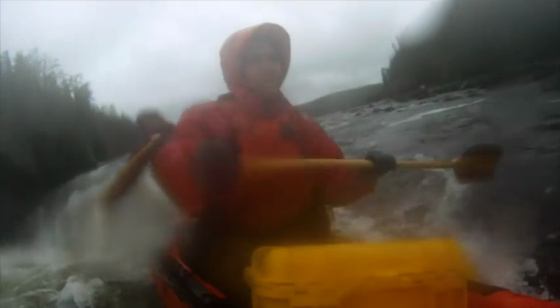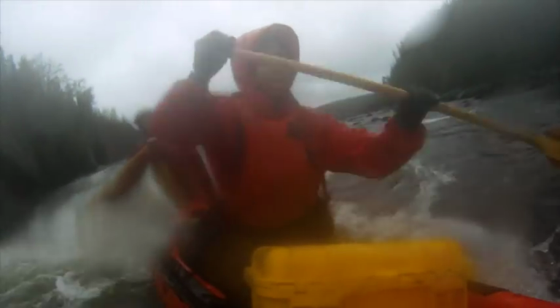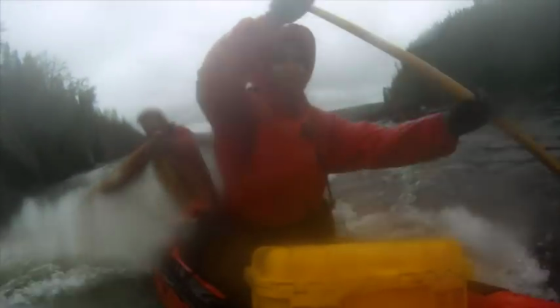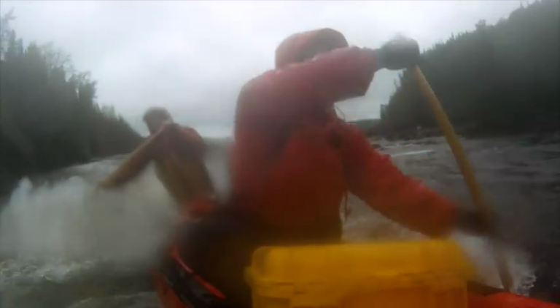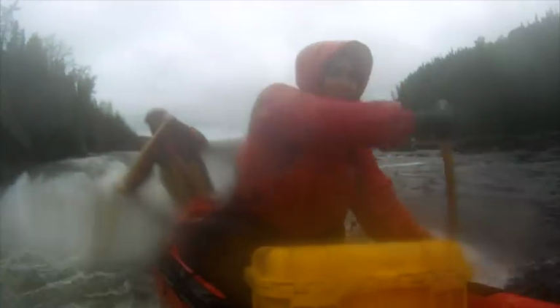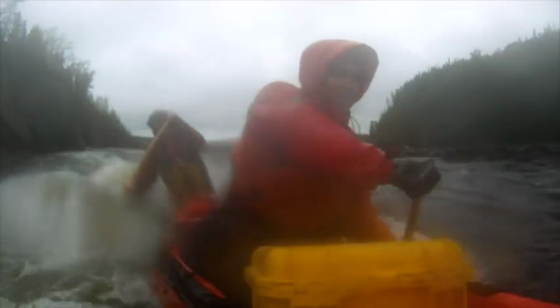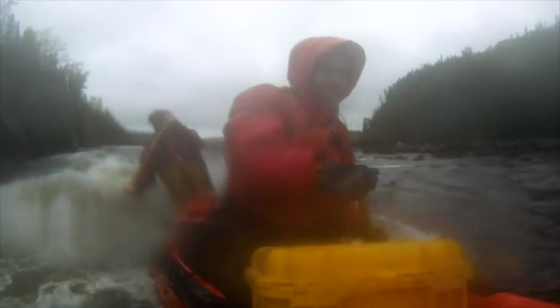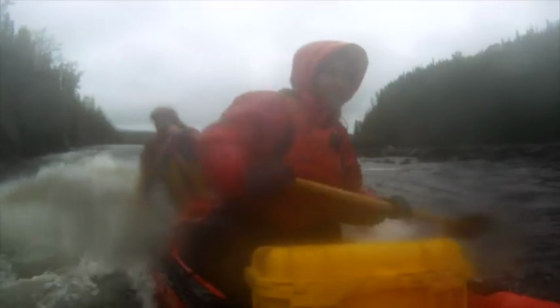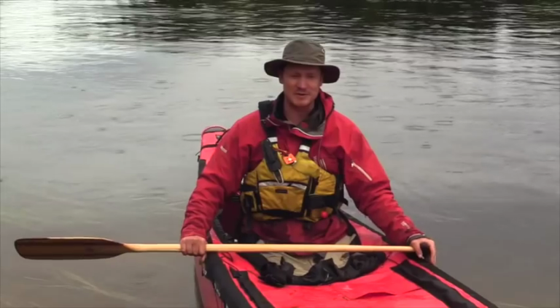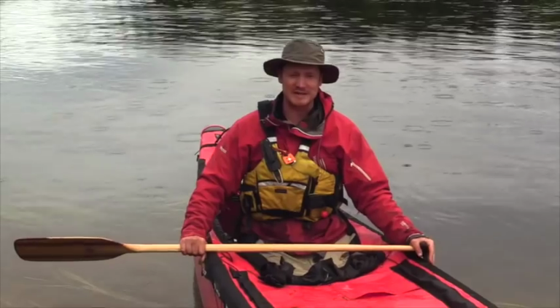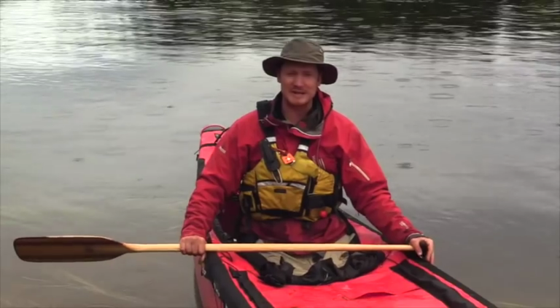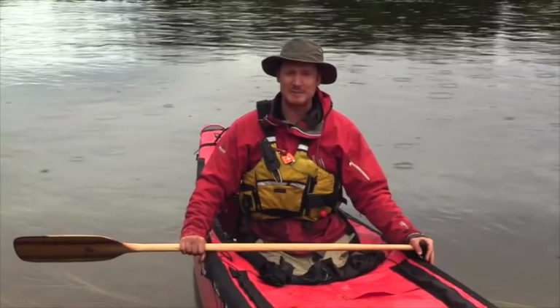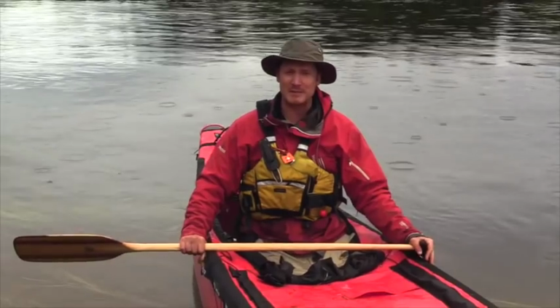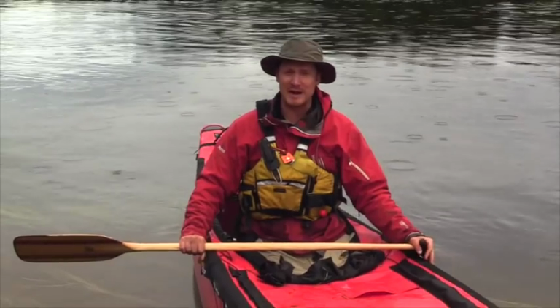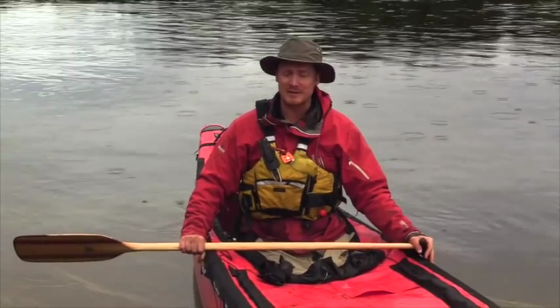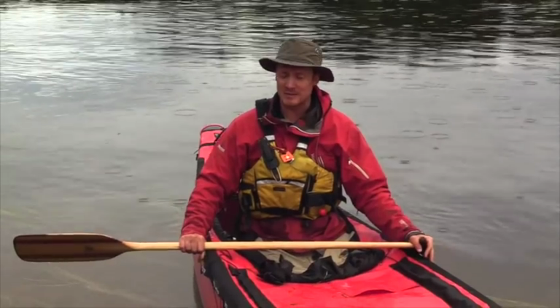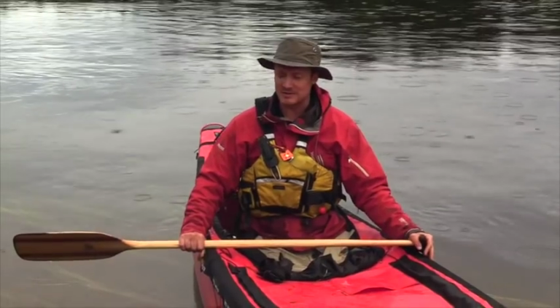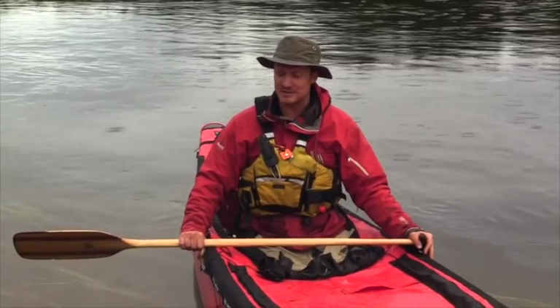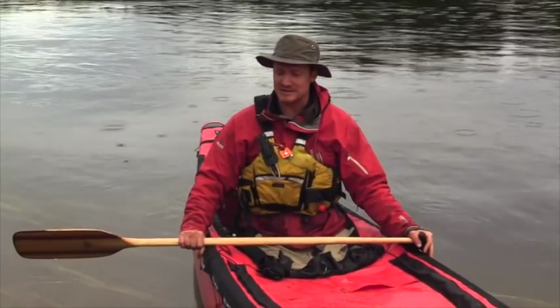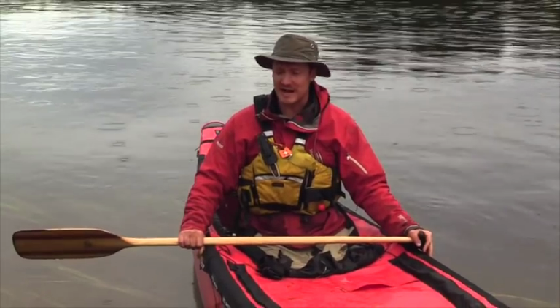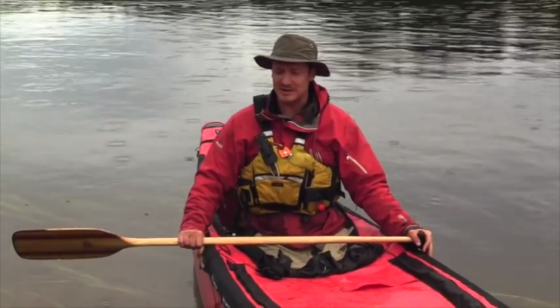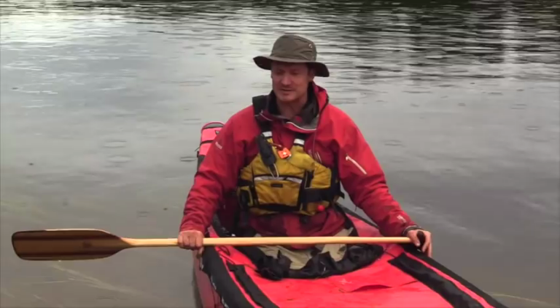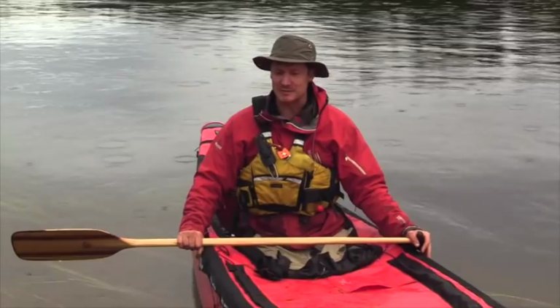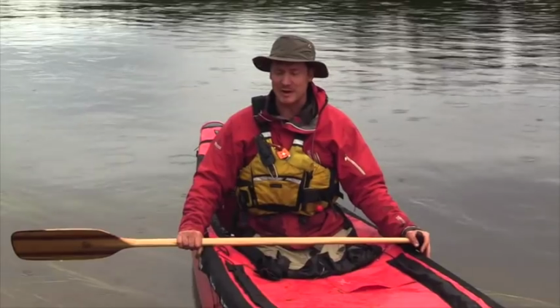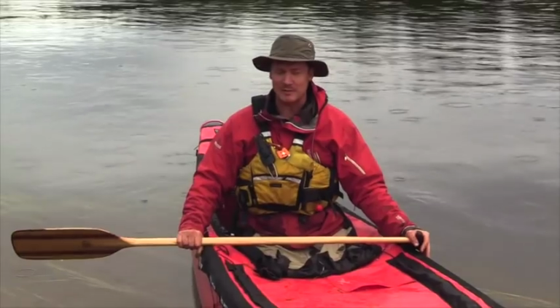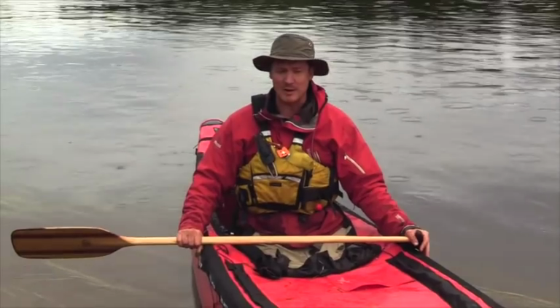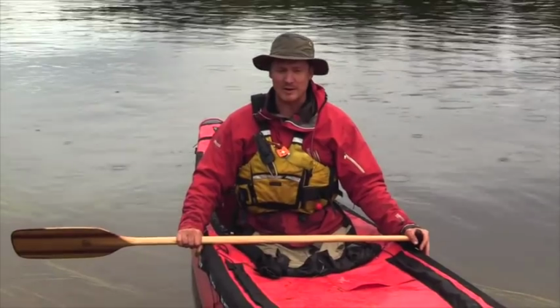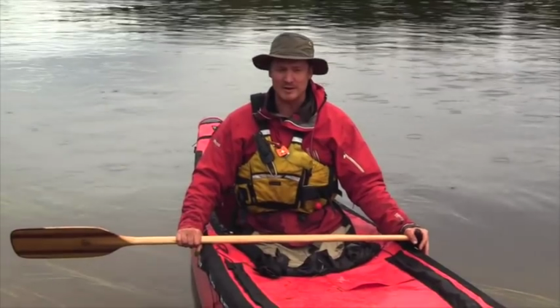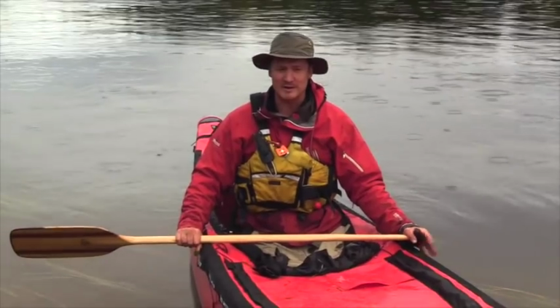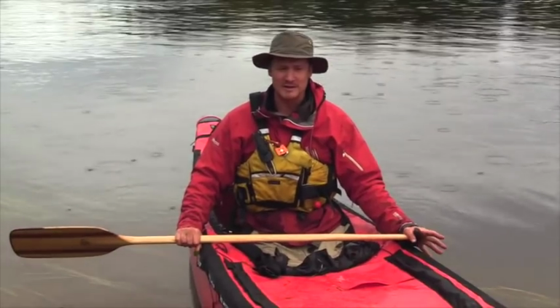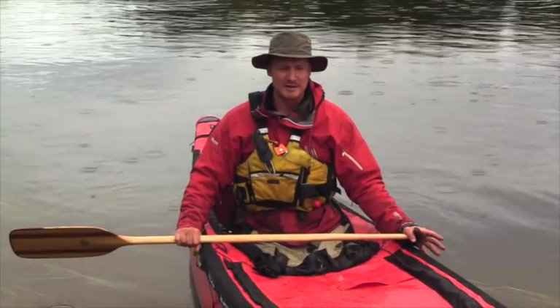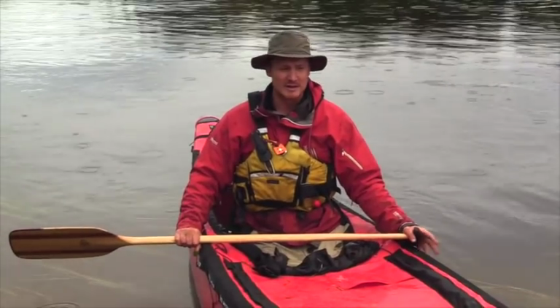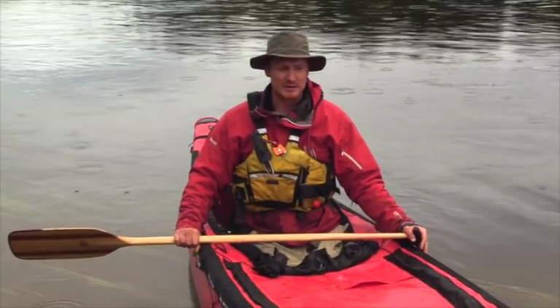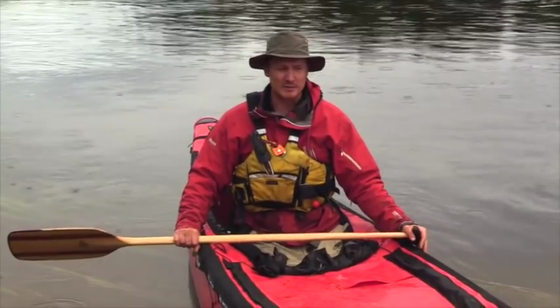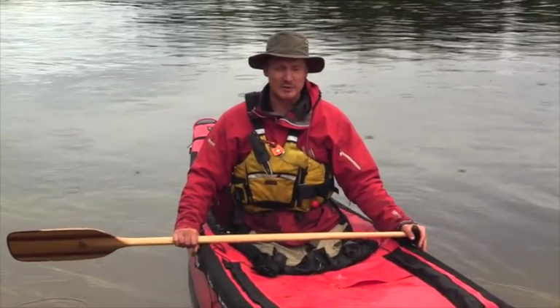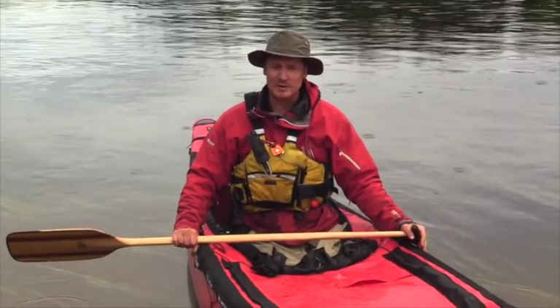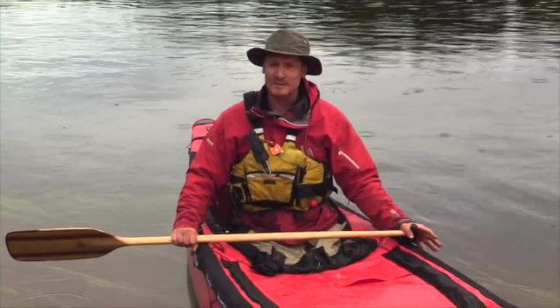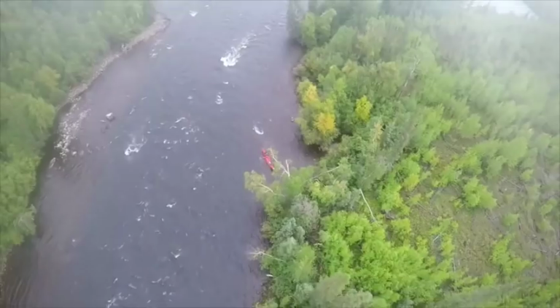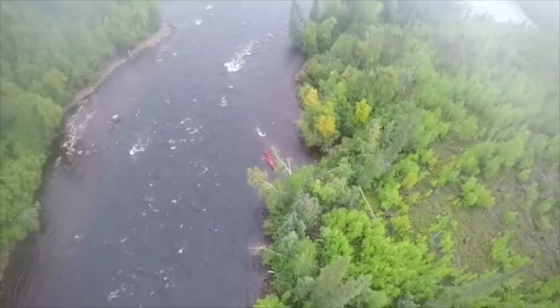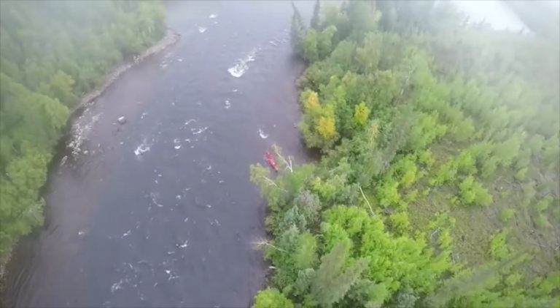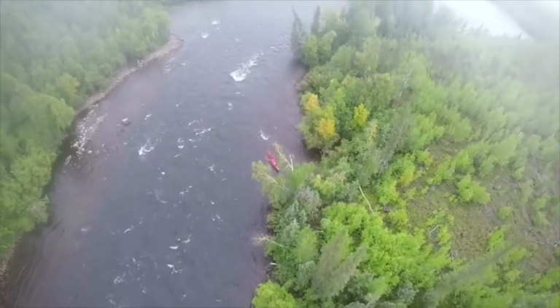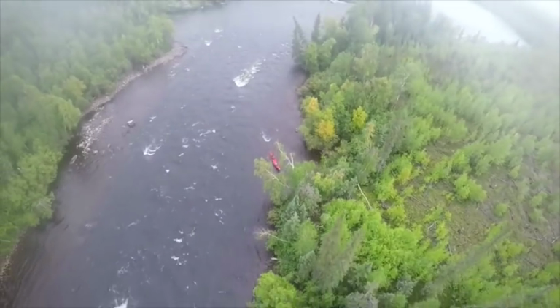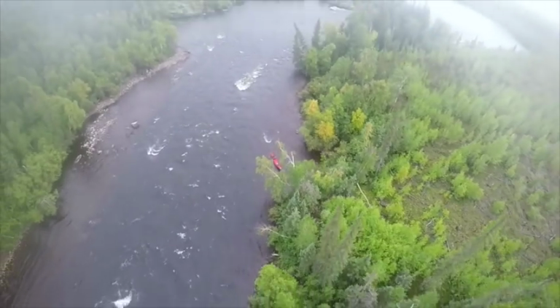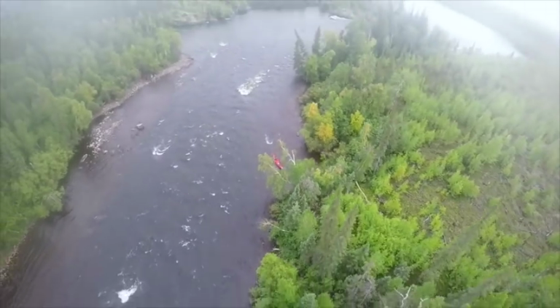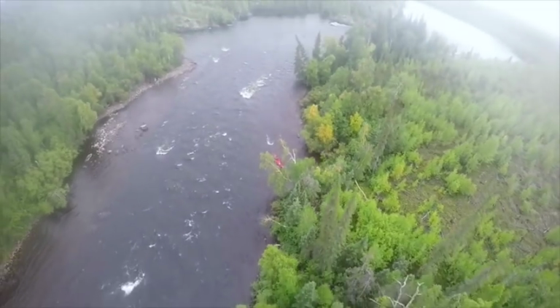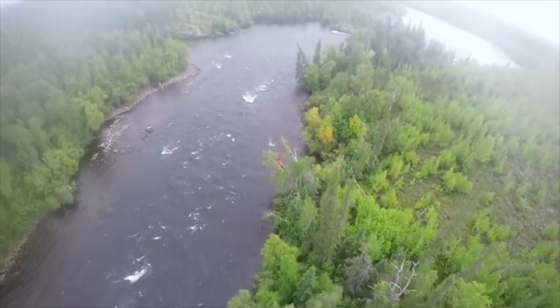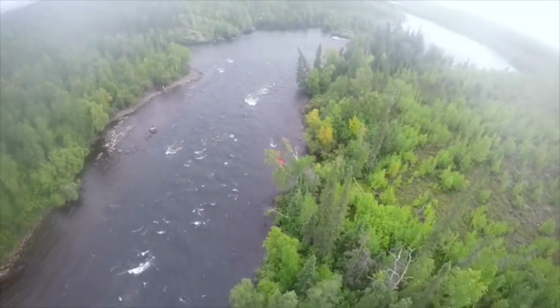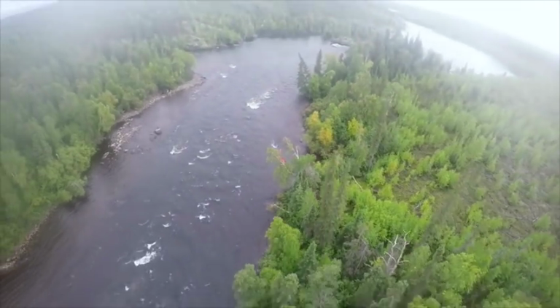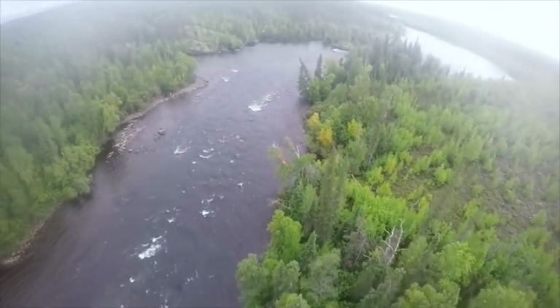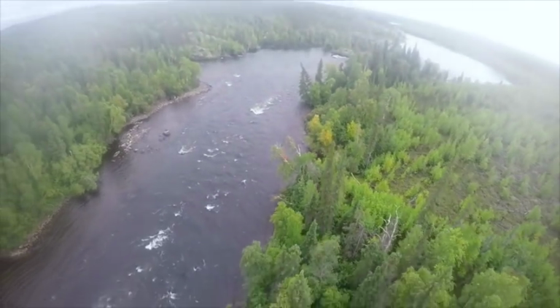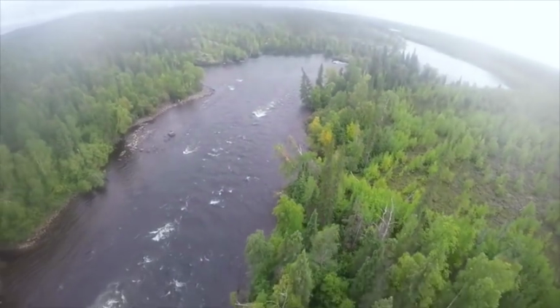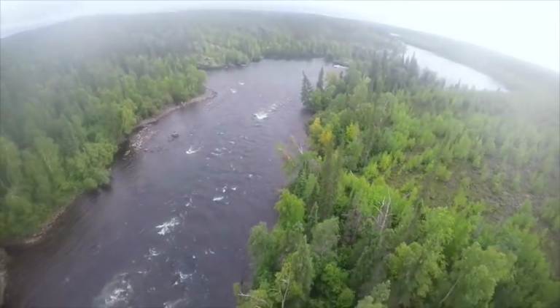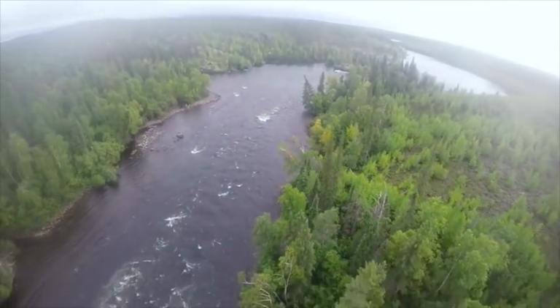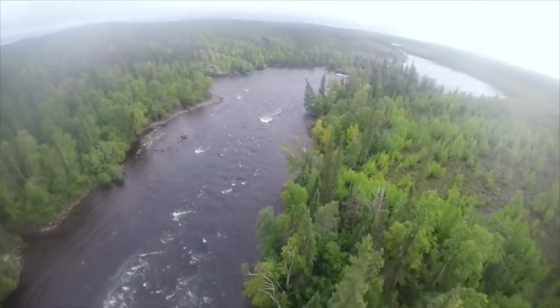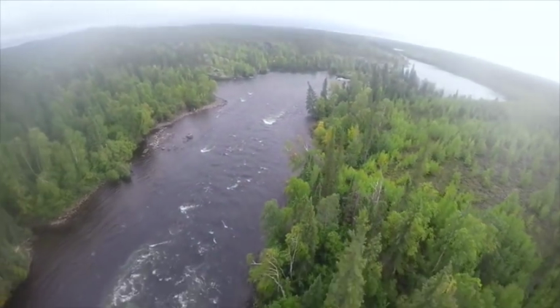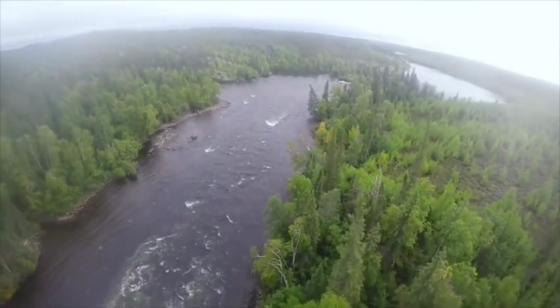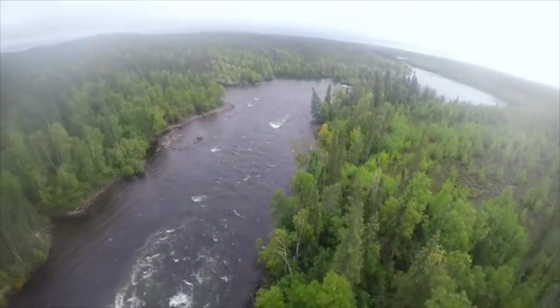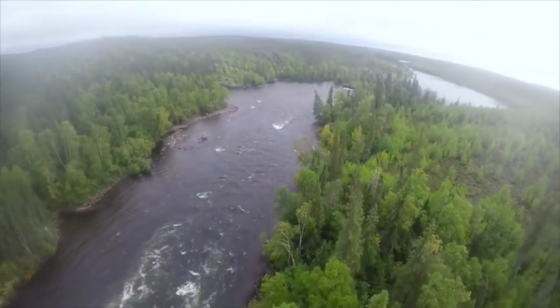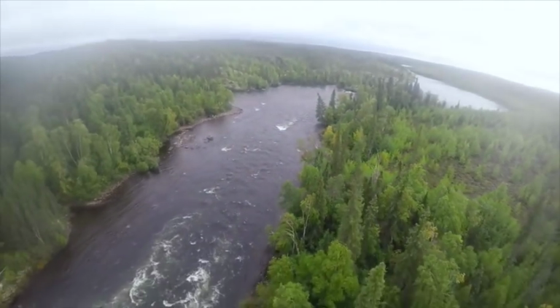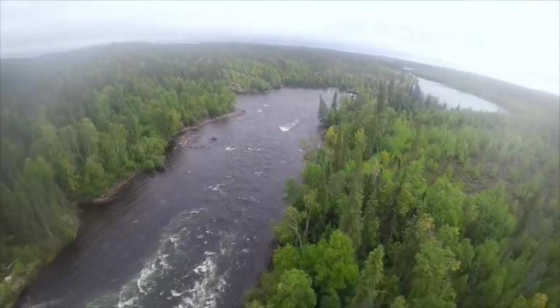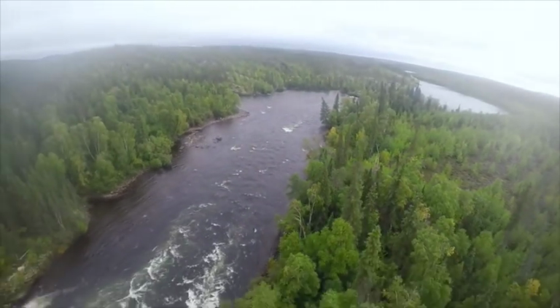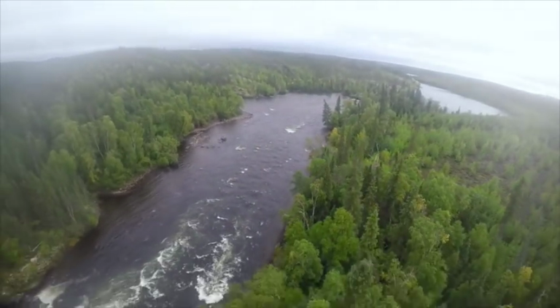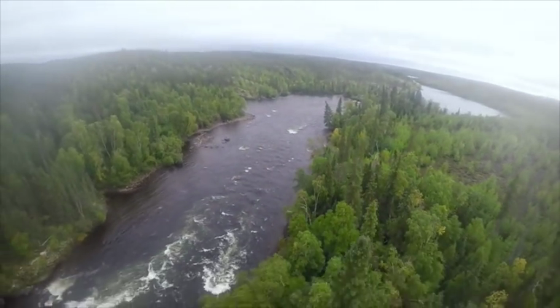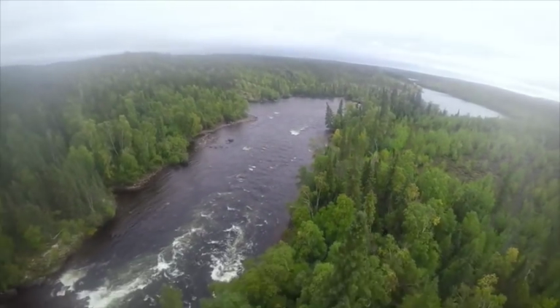Those are a few things you want to keep in mind when you're going to tackle some whitewater. Learn them, get out there and practice, and have some fun bombing some rapids.